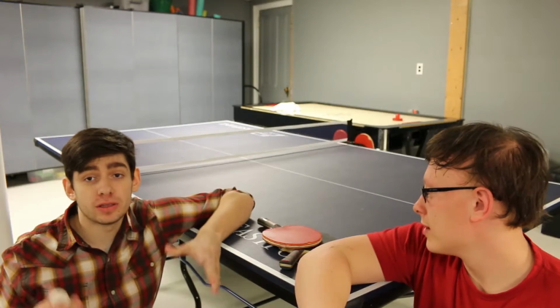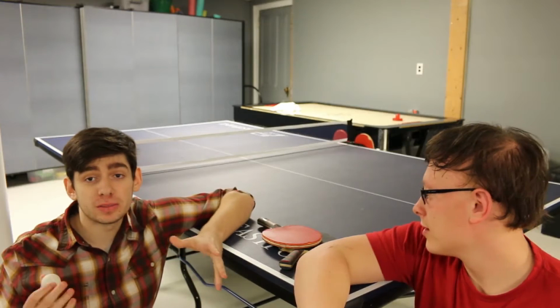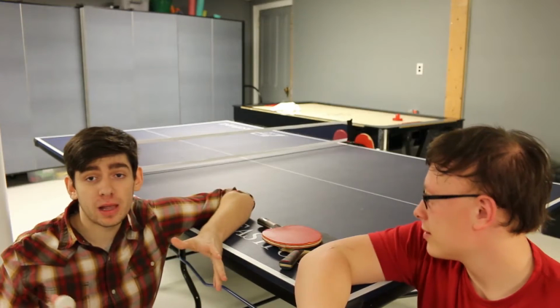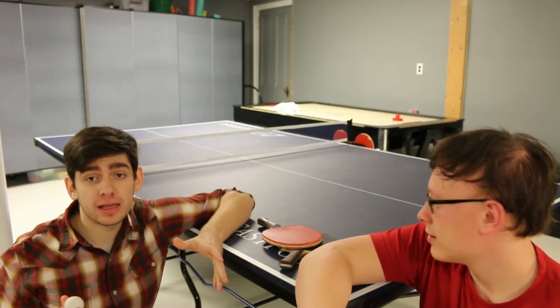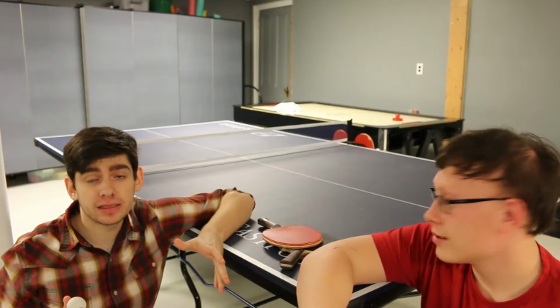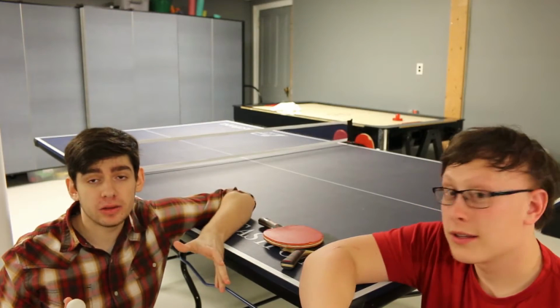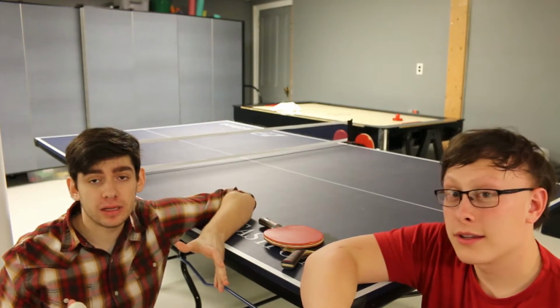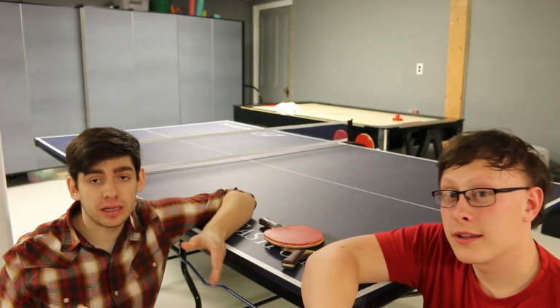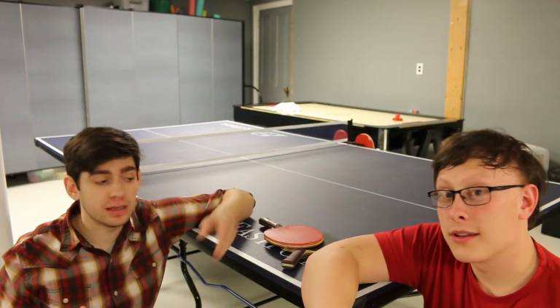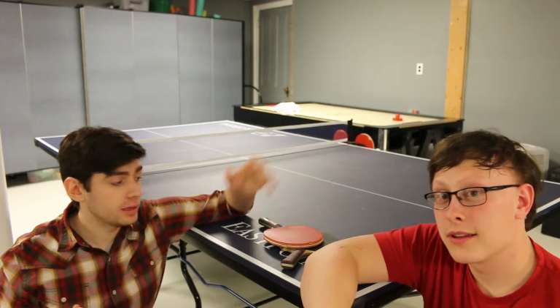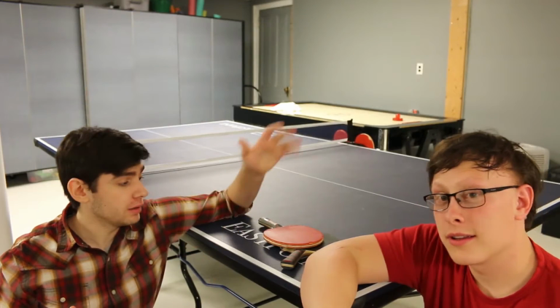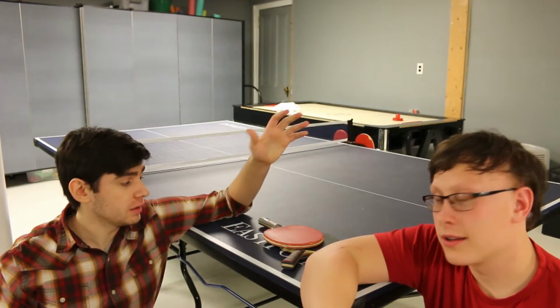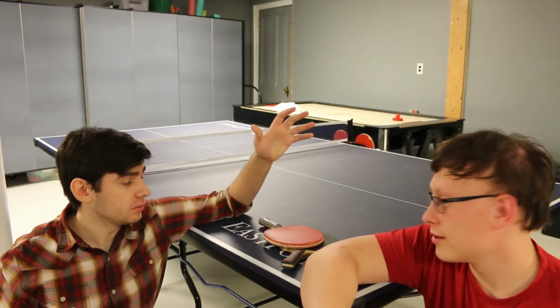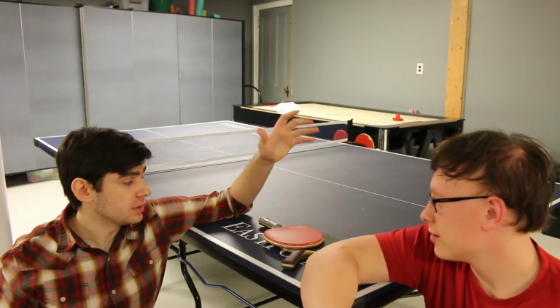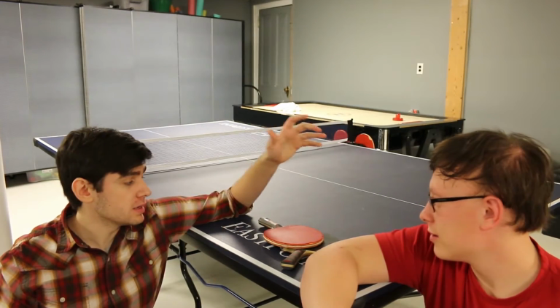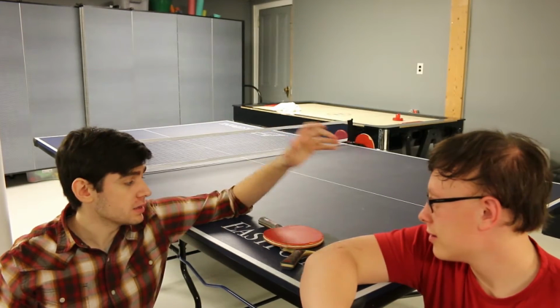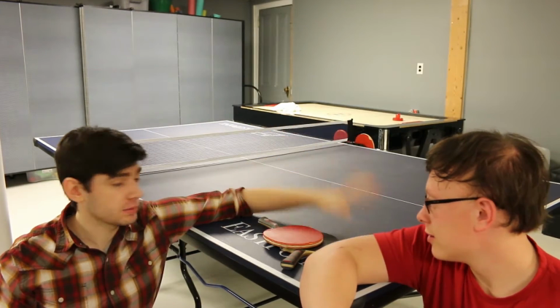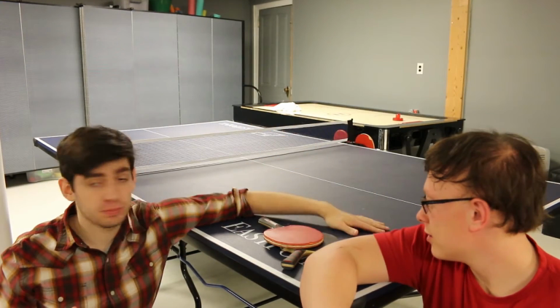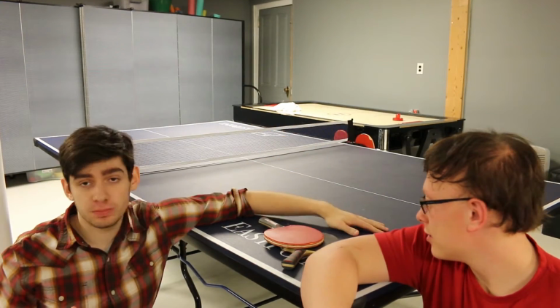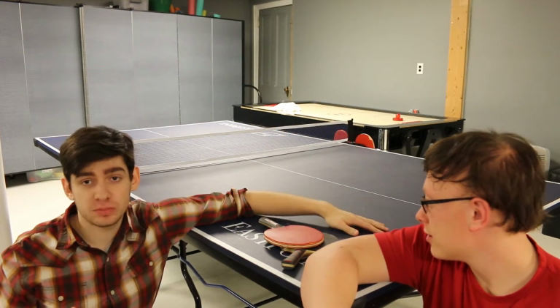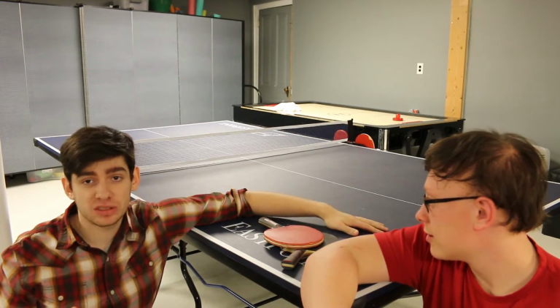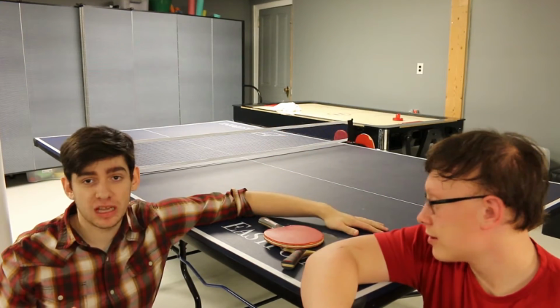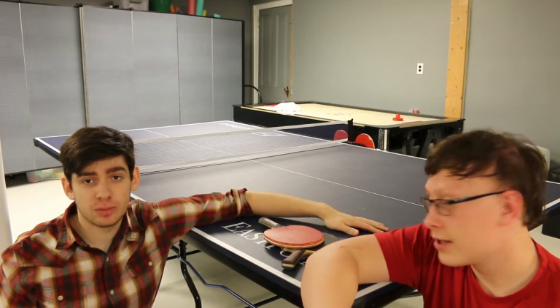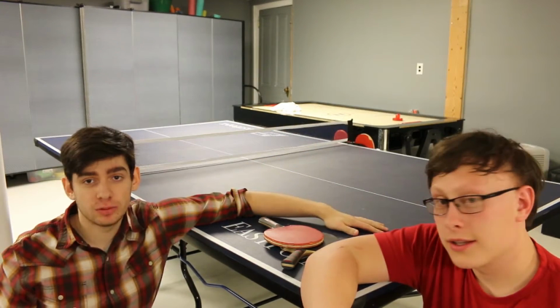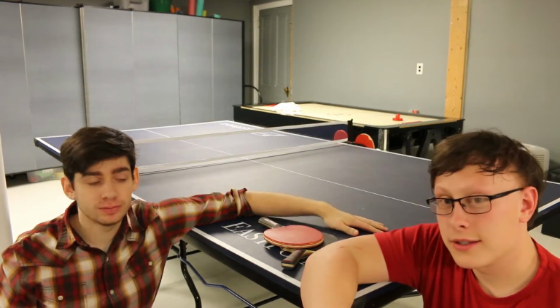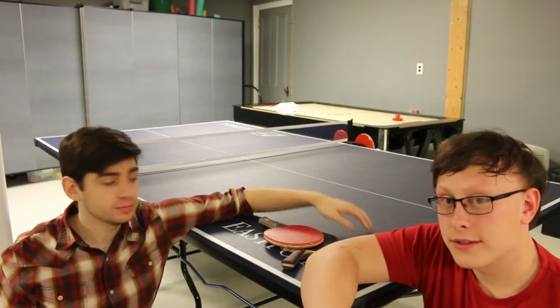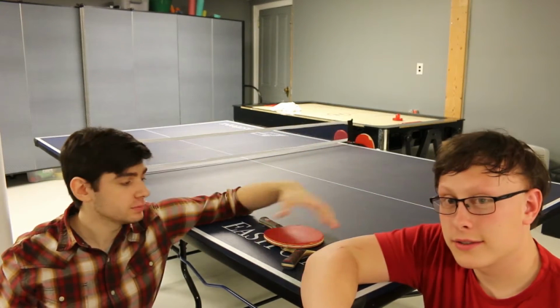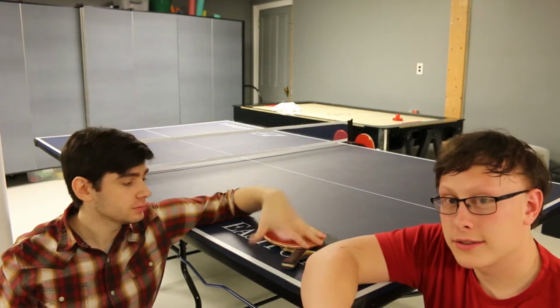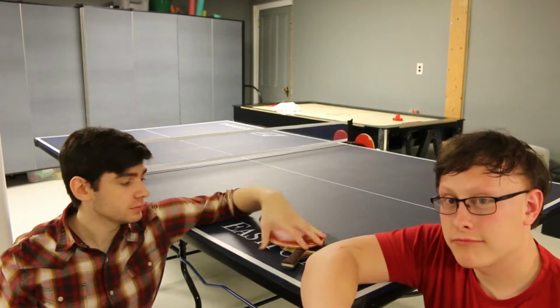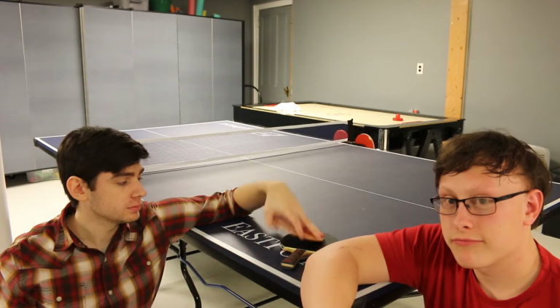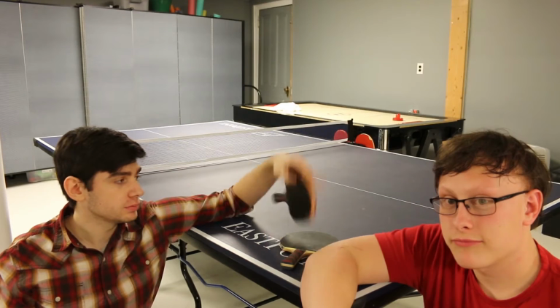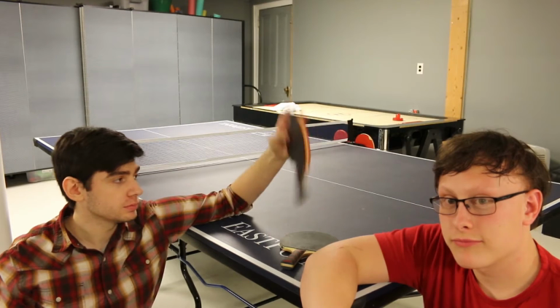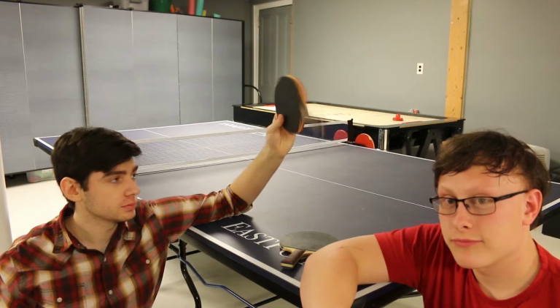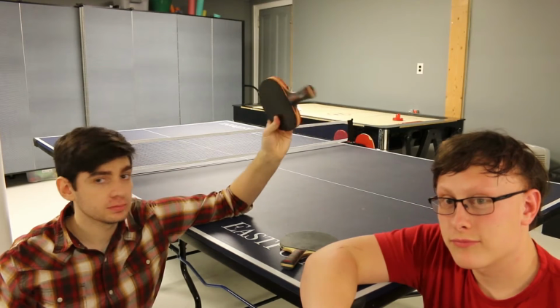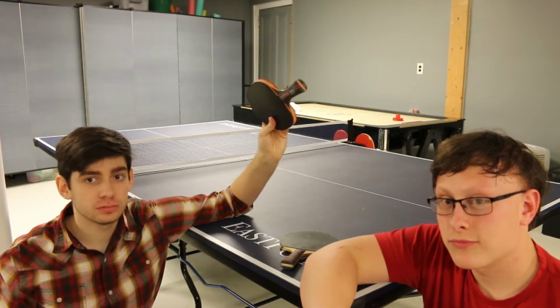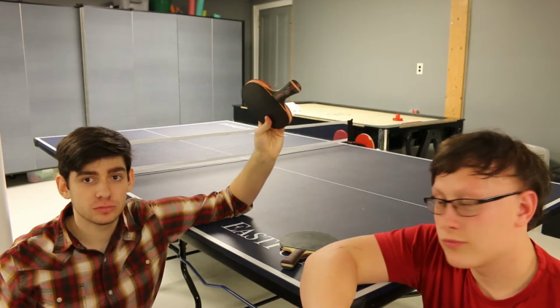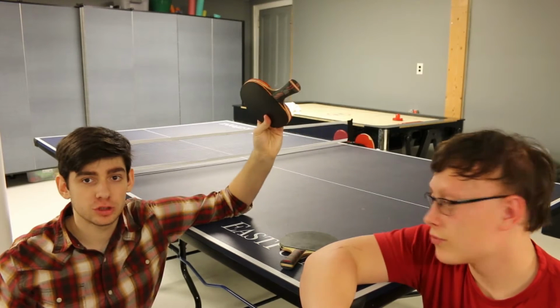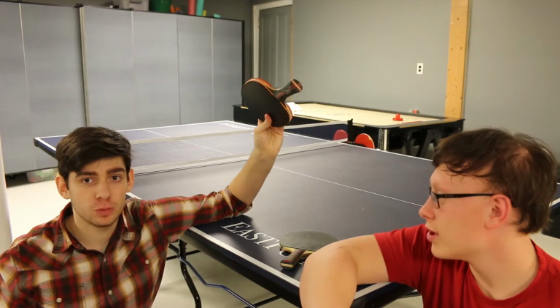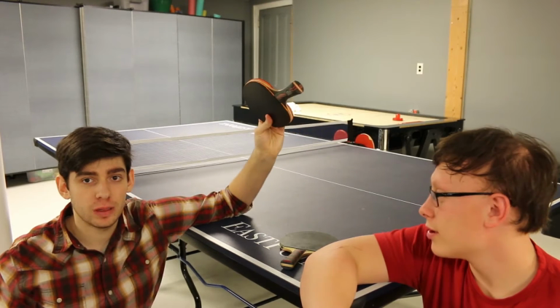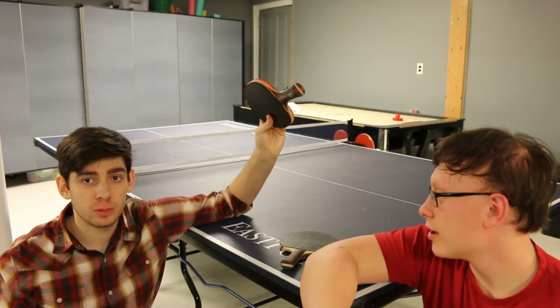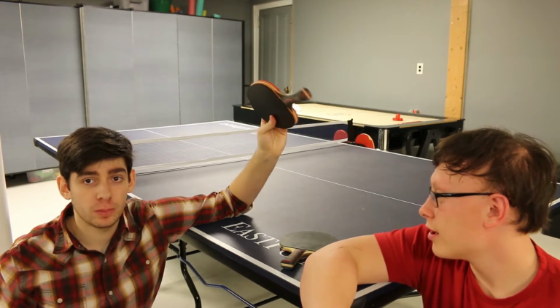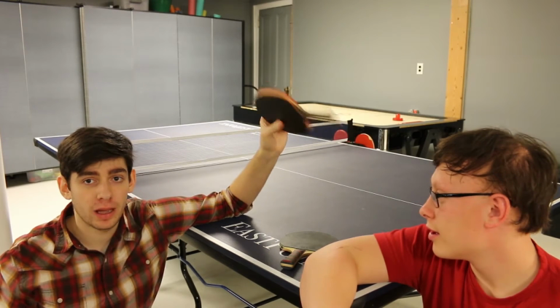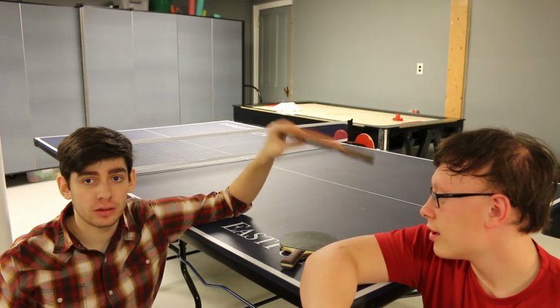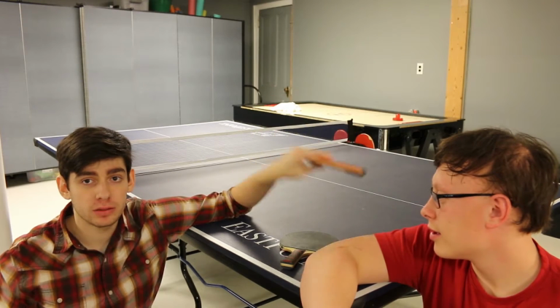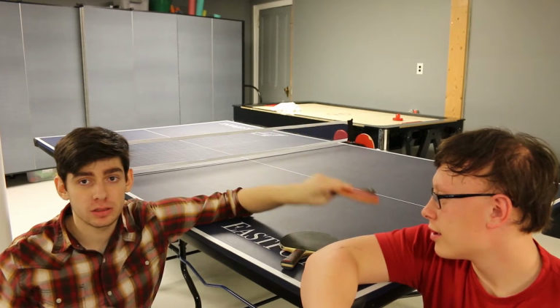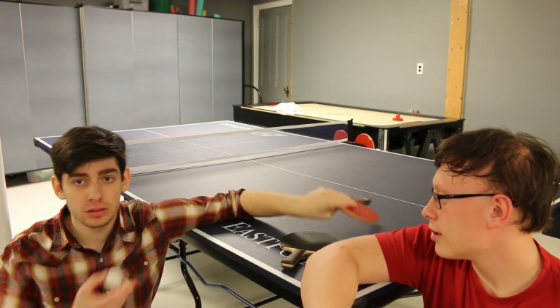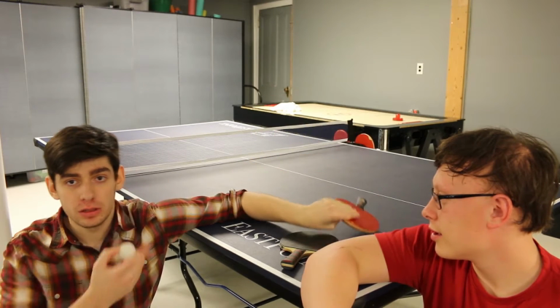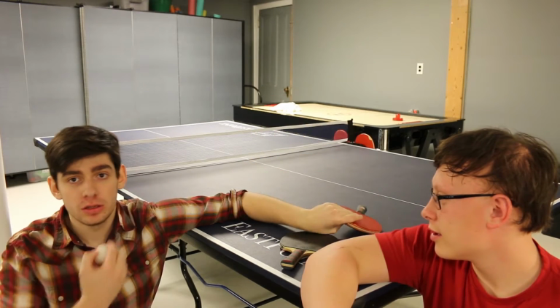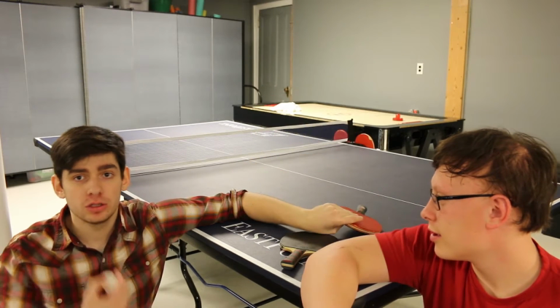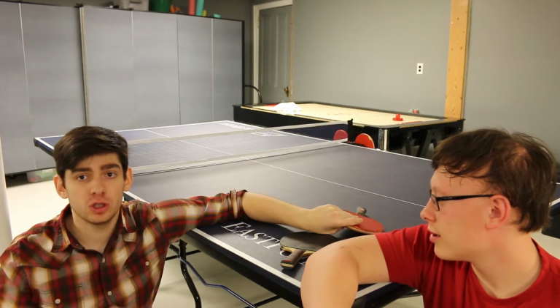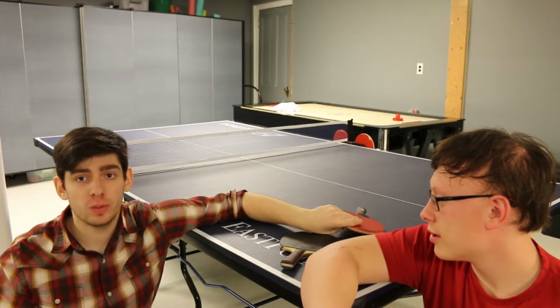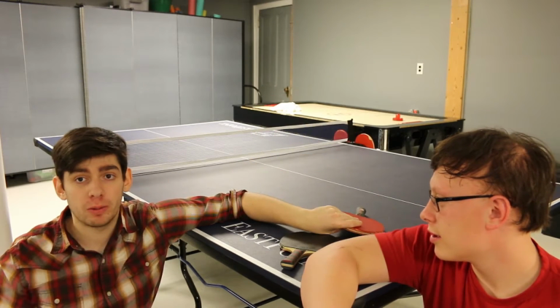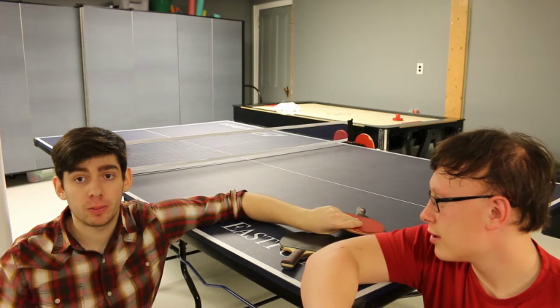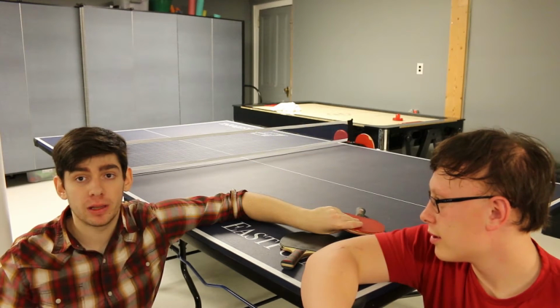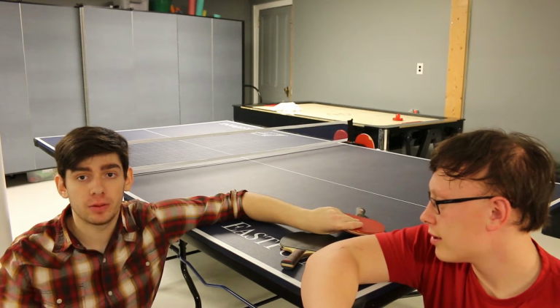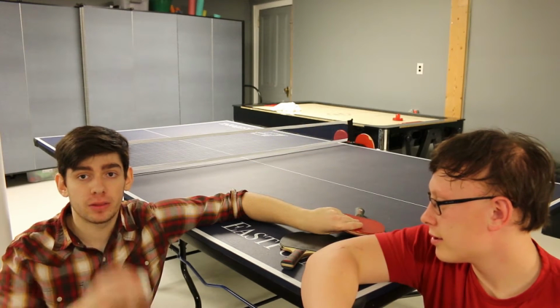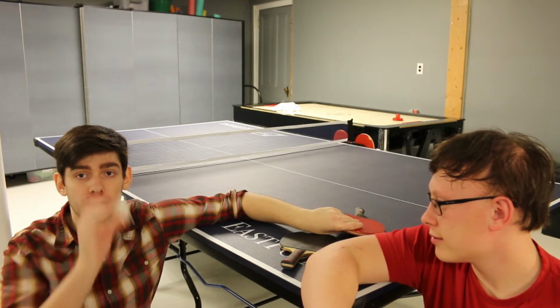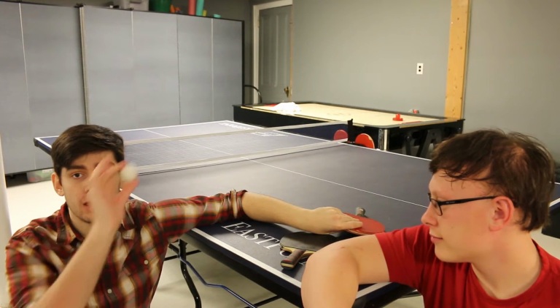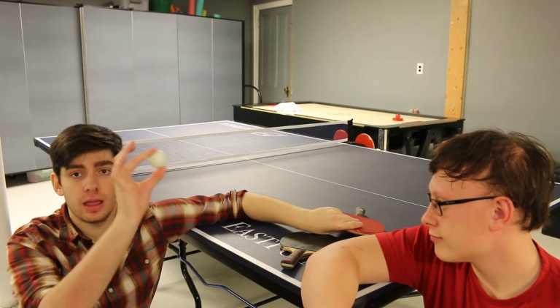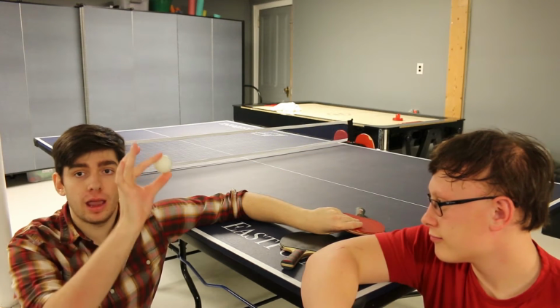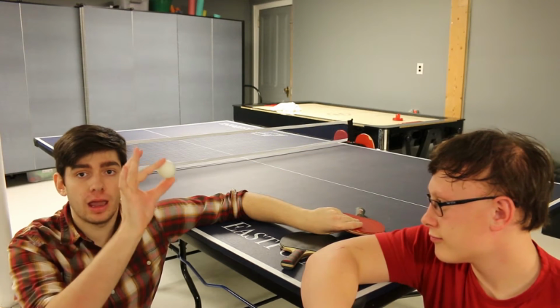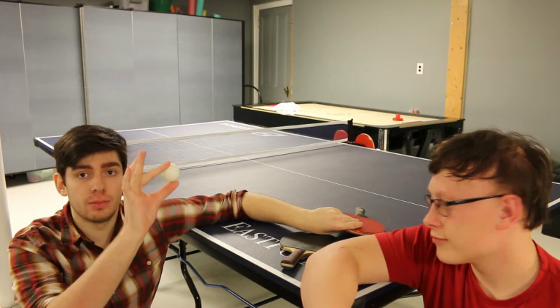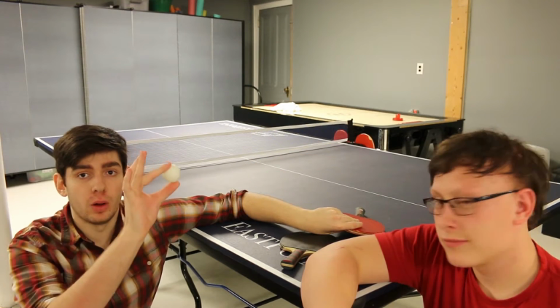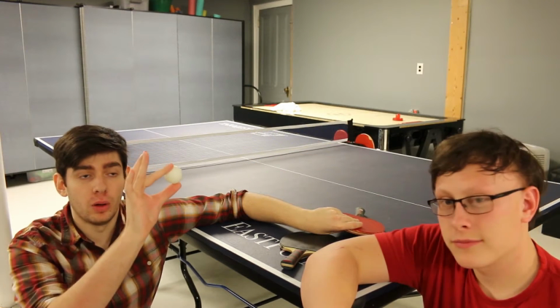So the supplies that you need is a table, two ping-pong paddles, two people to play with, and a ball.